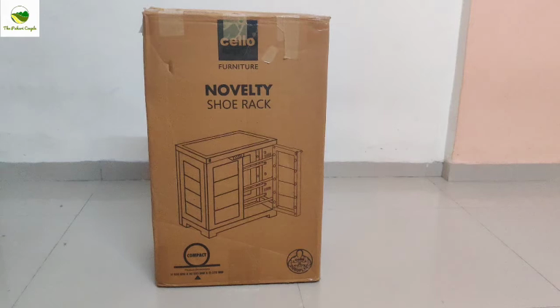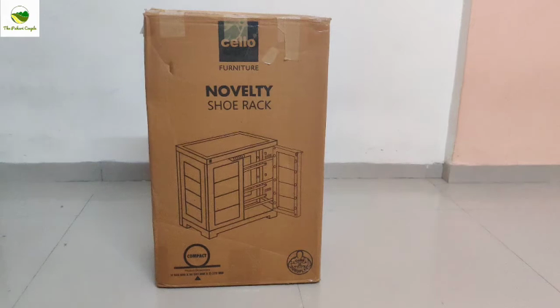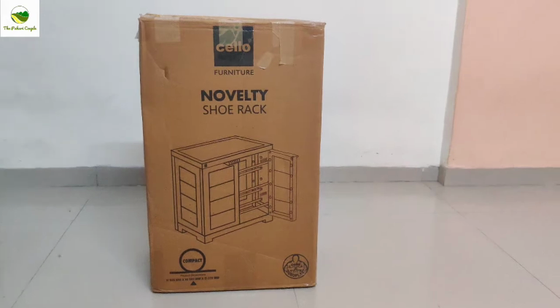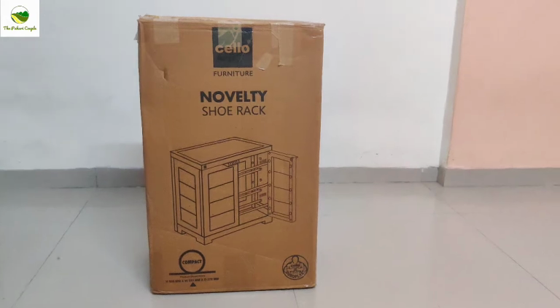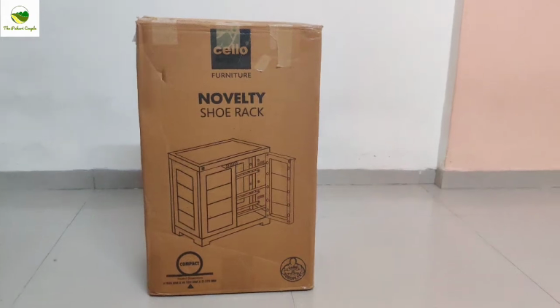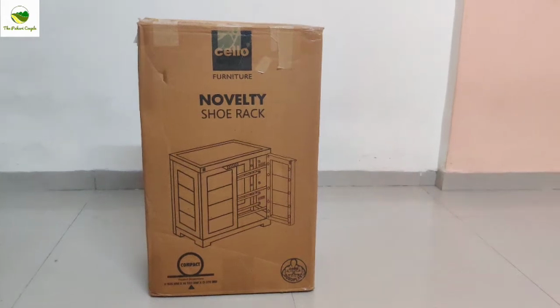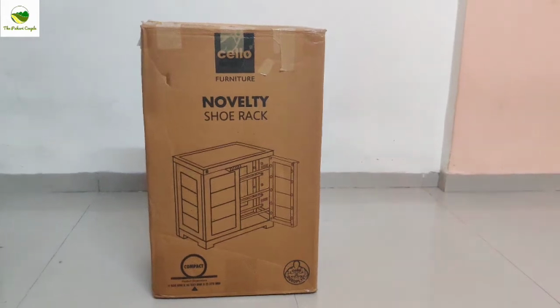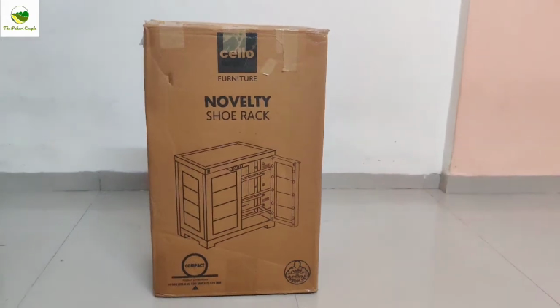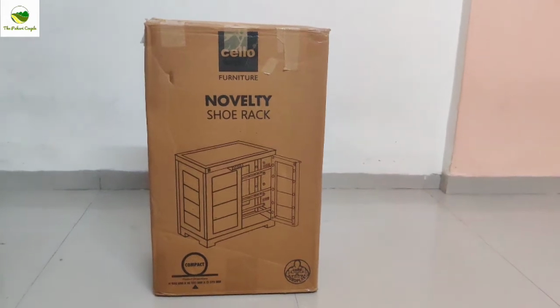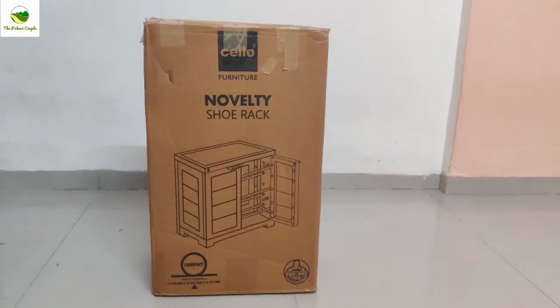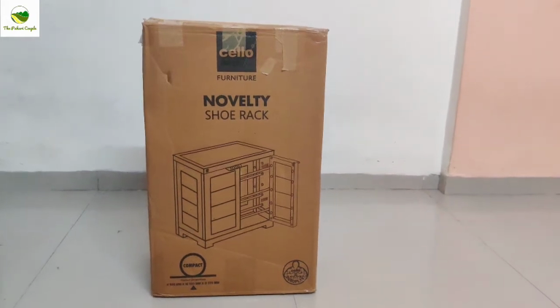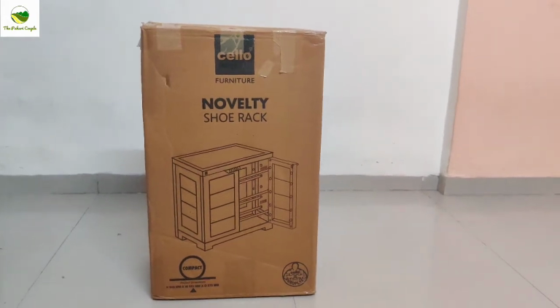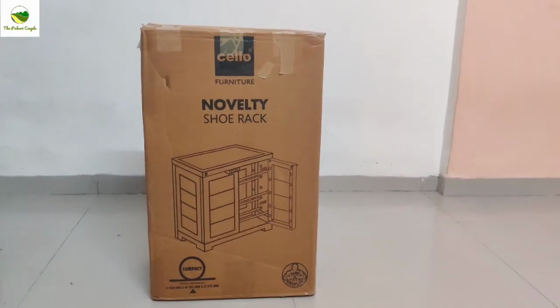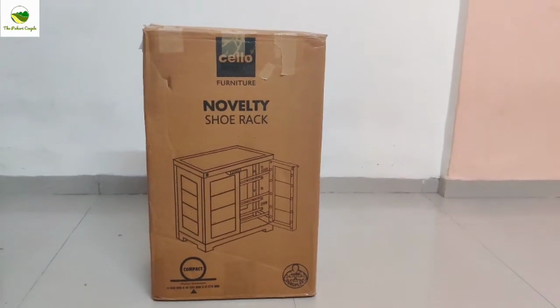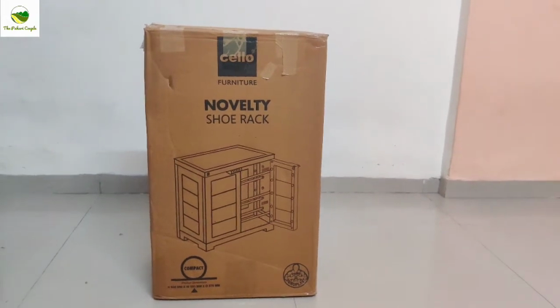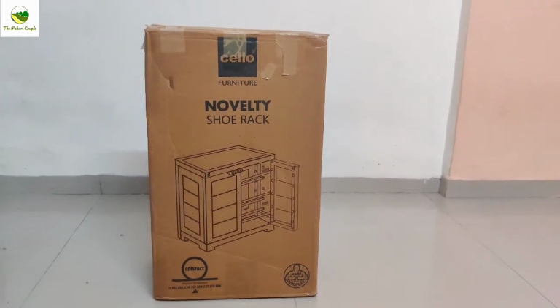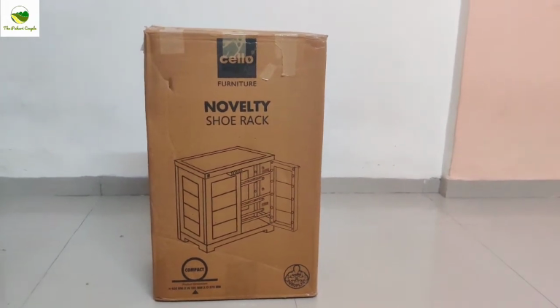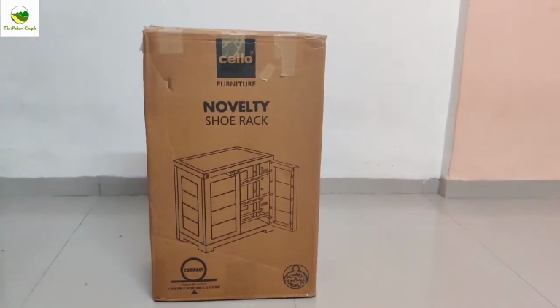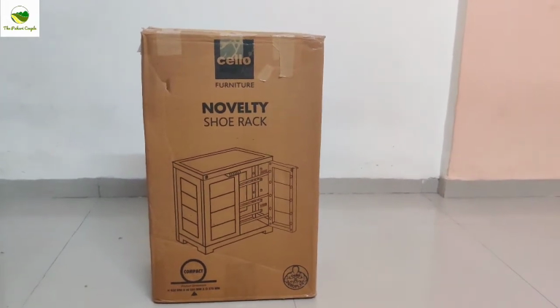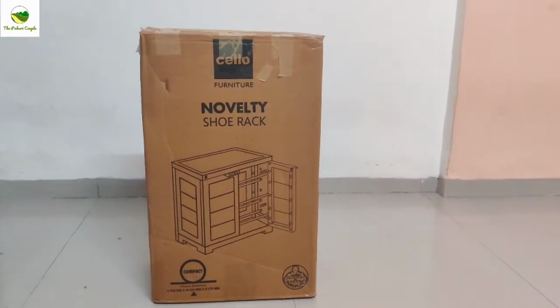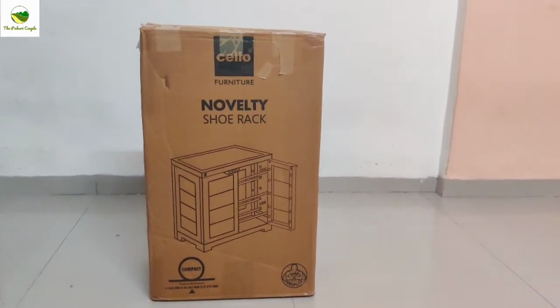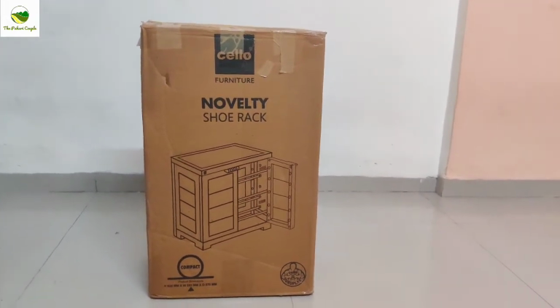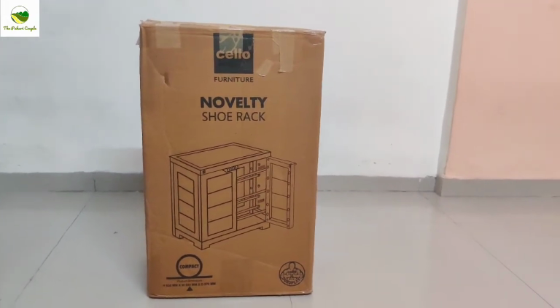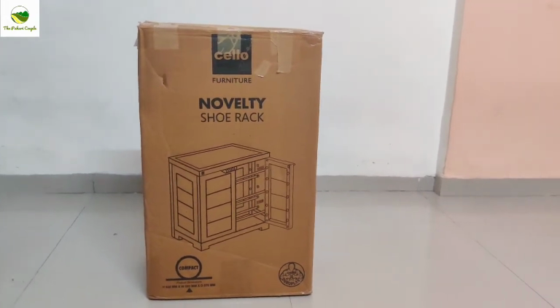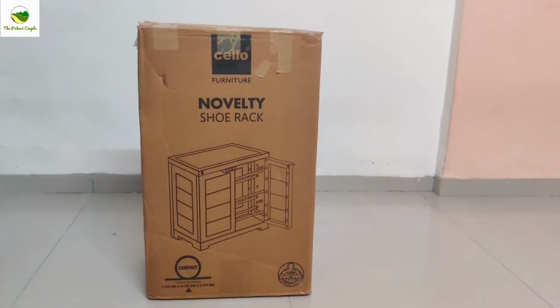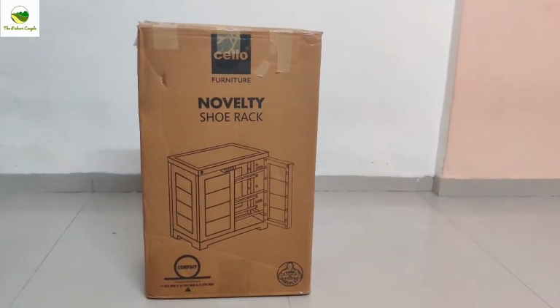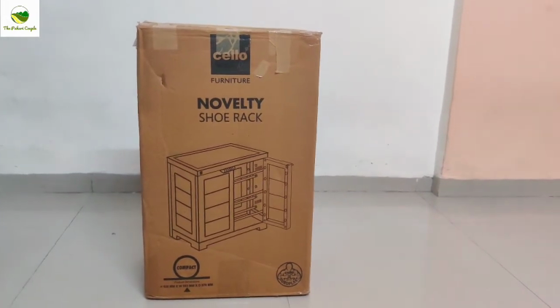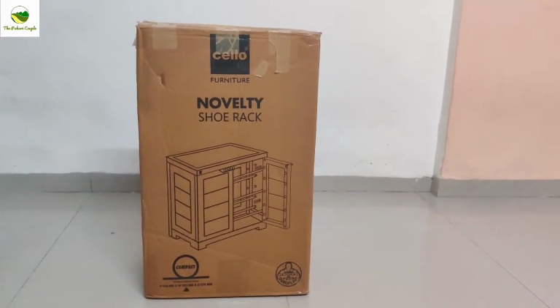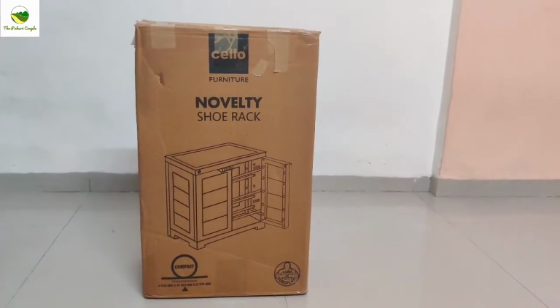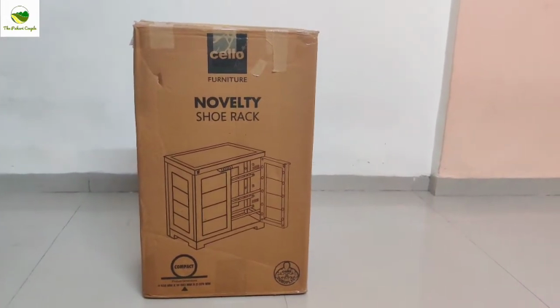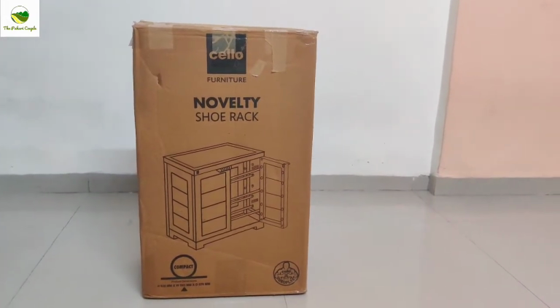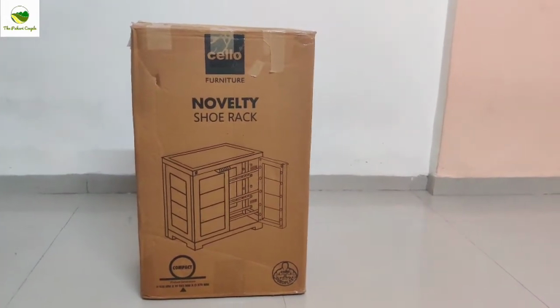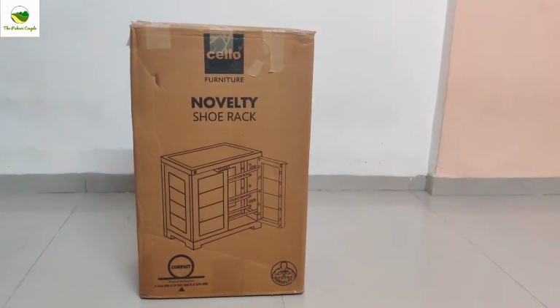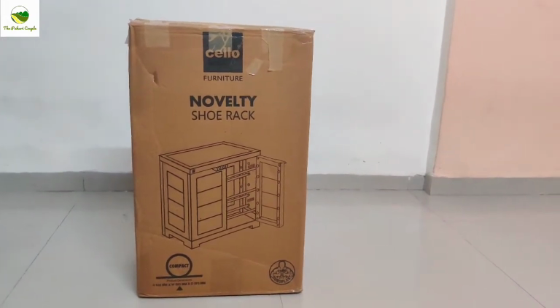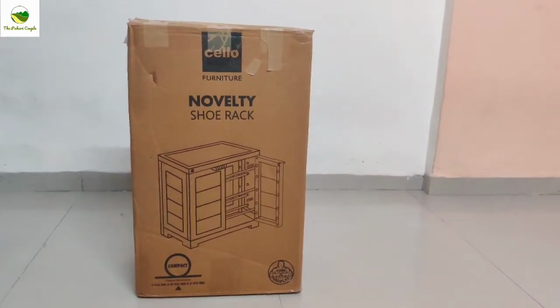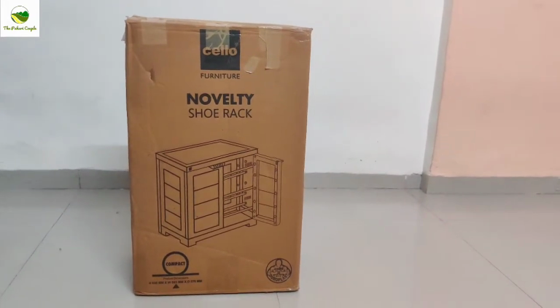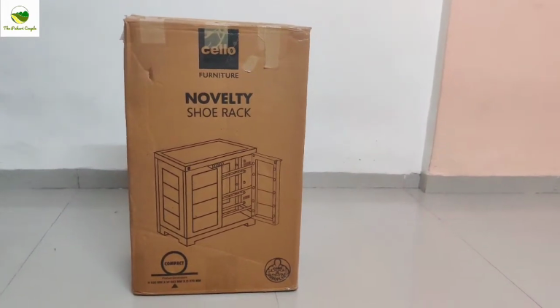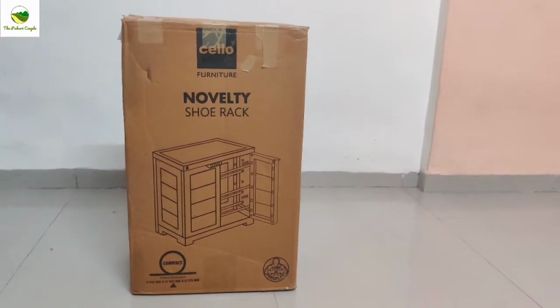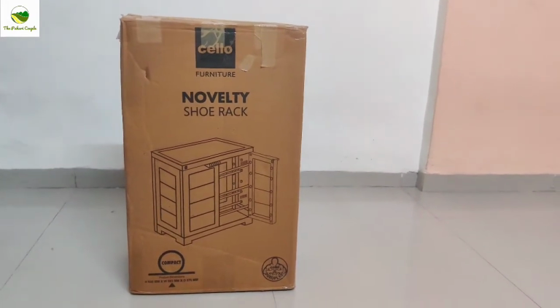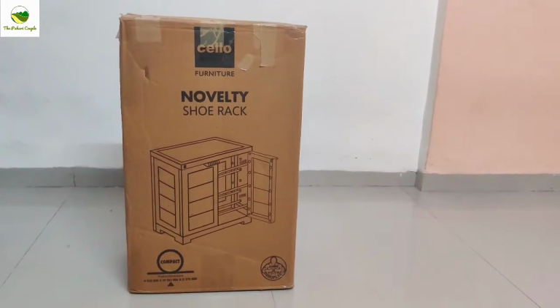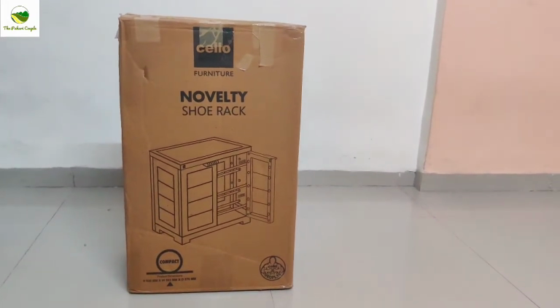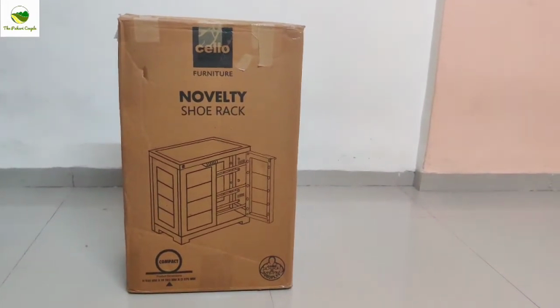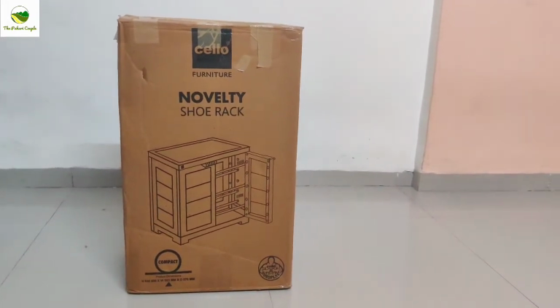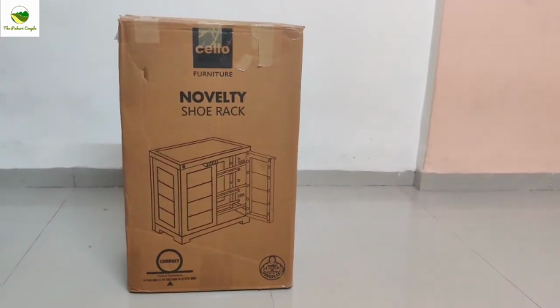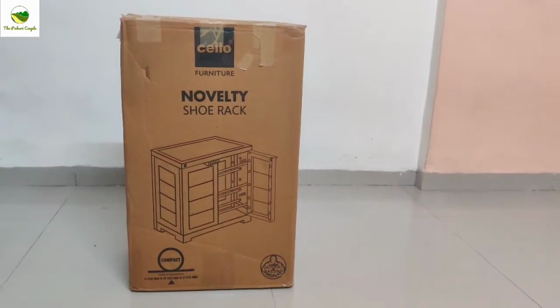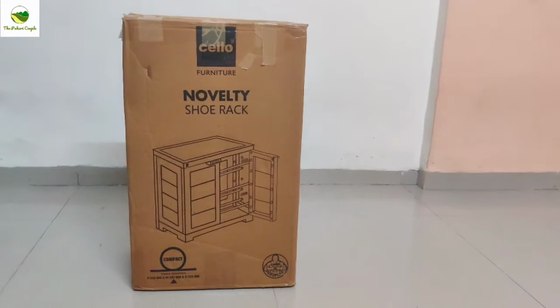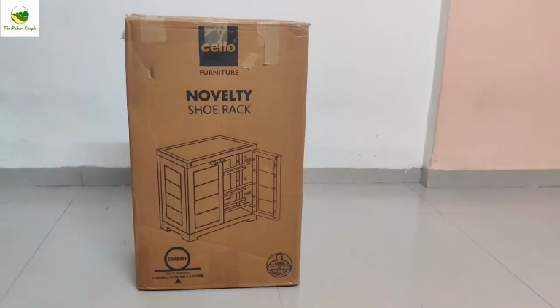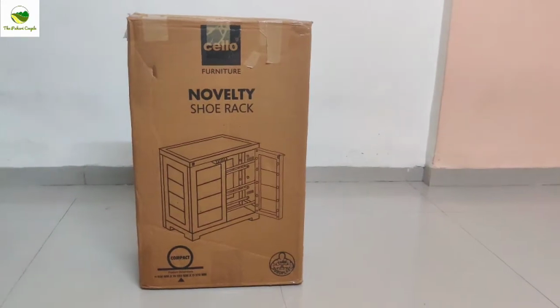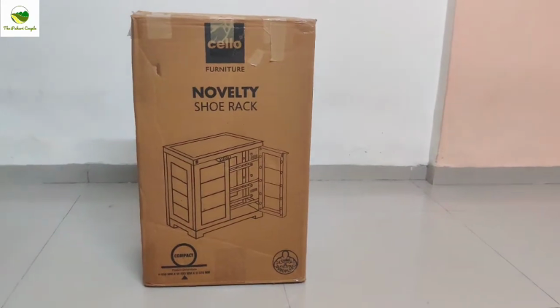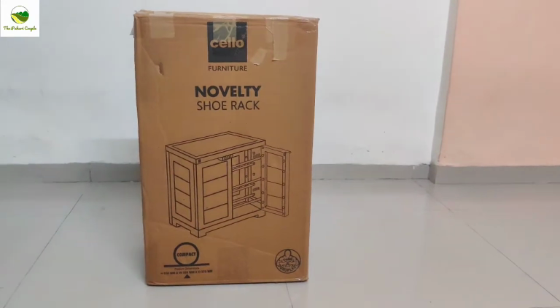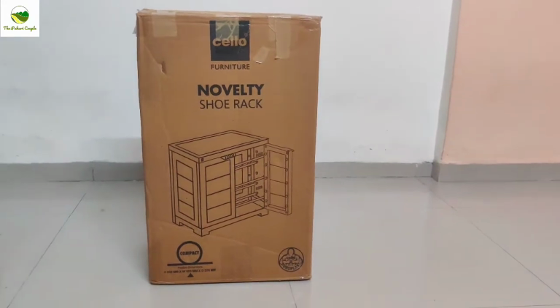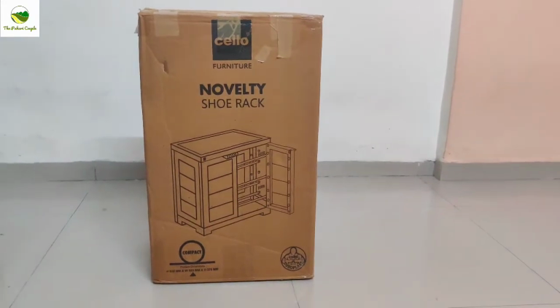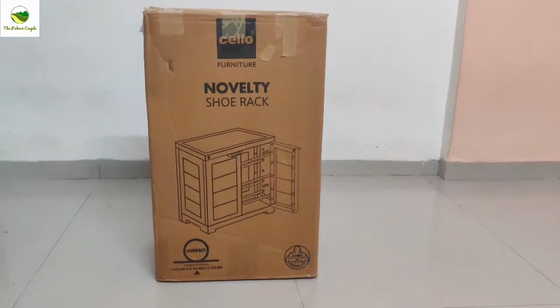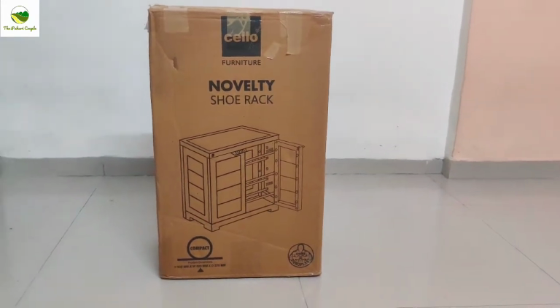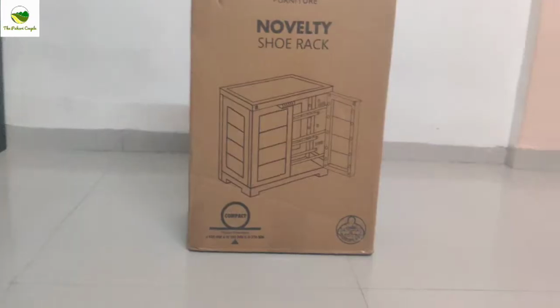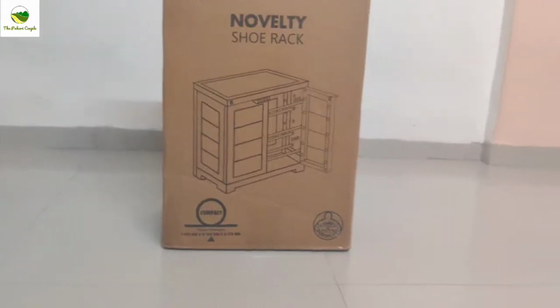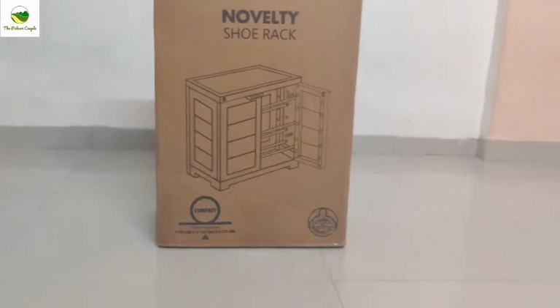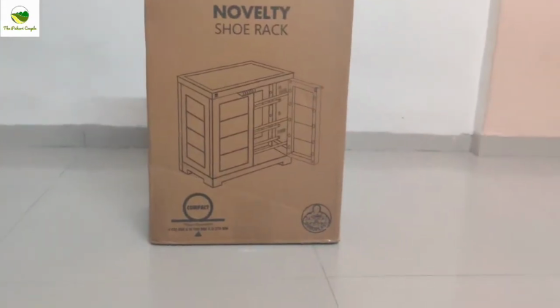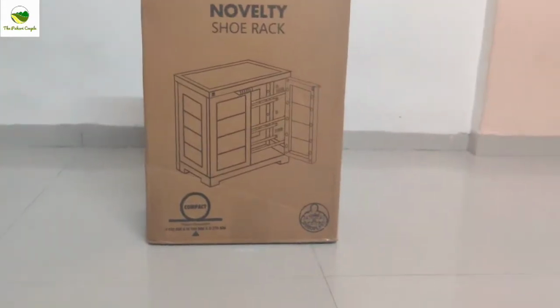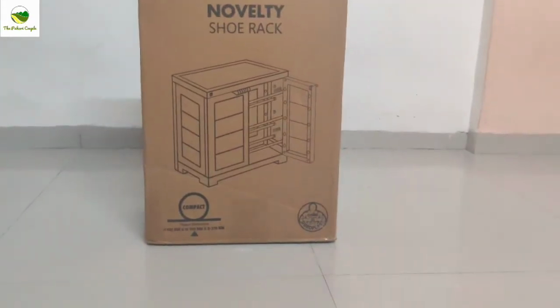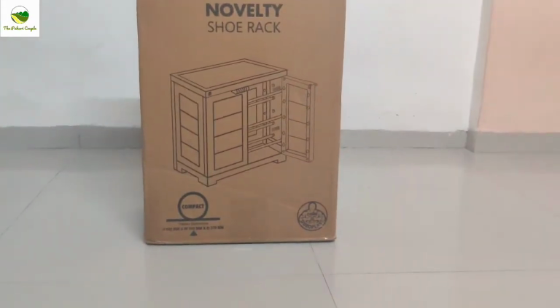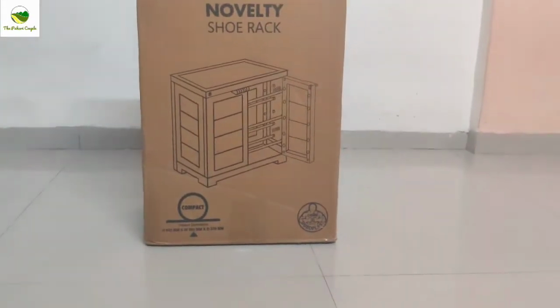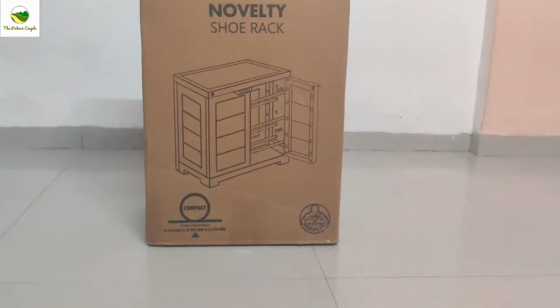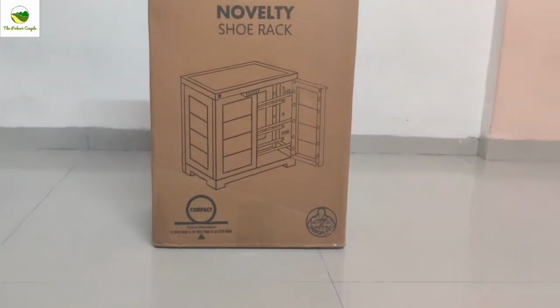Hello everyone, welcome or welcome back to our channel. I am Deepika. So today we are back with another unboxing, so let's get started.